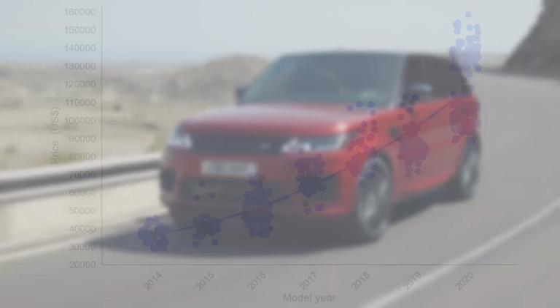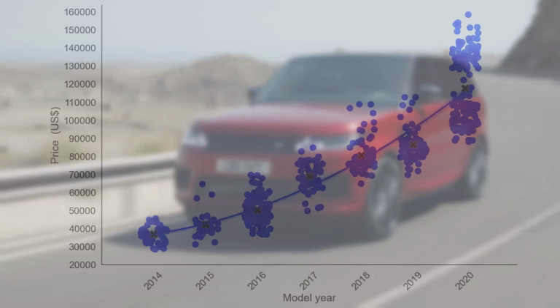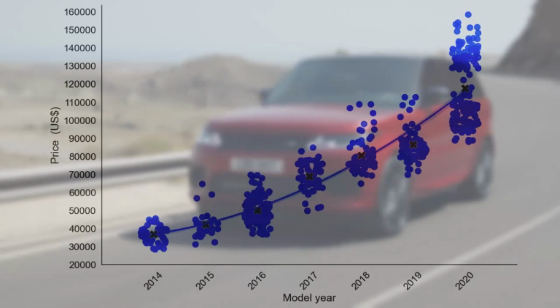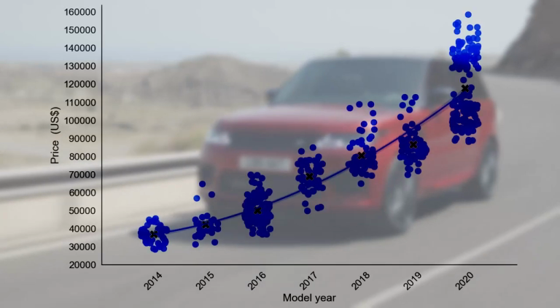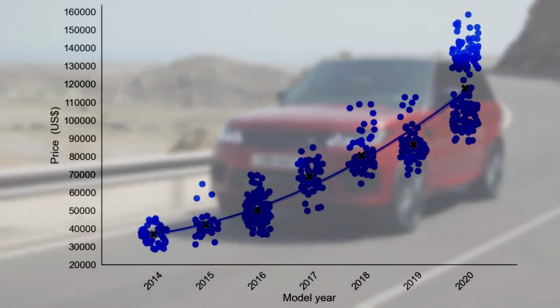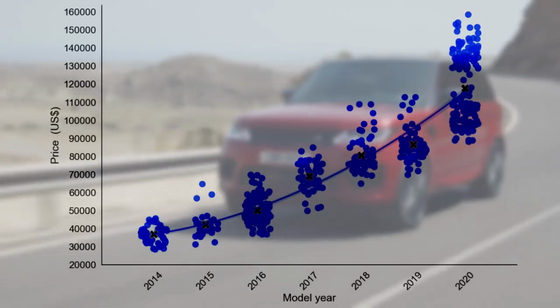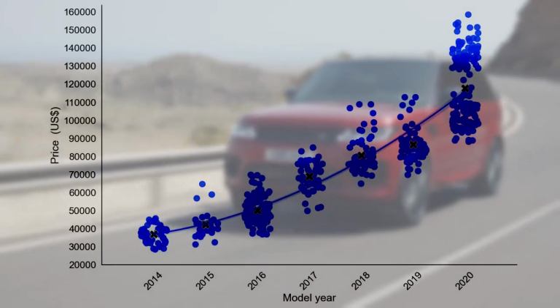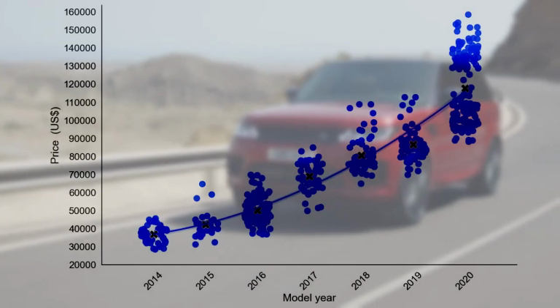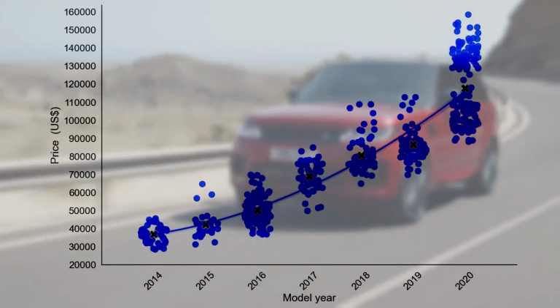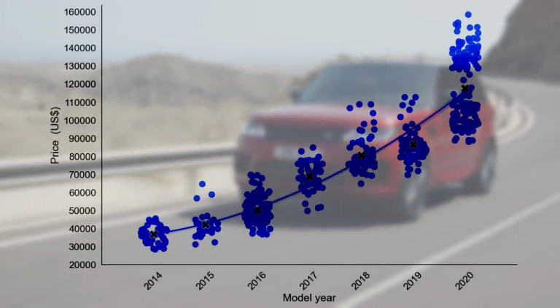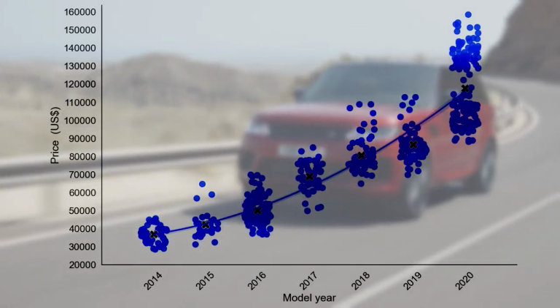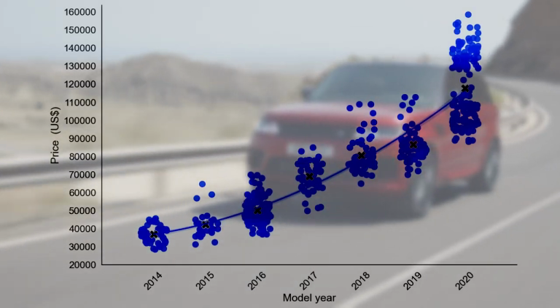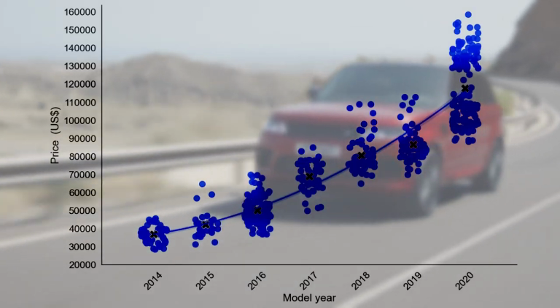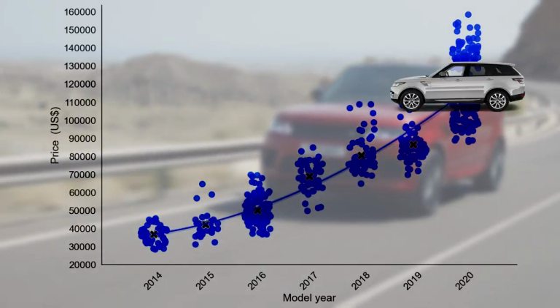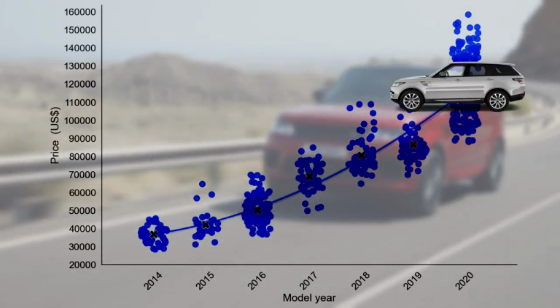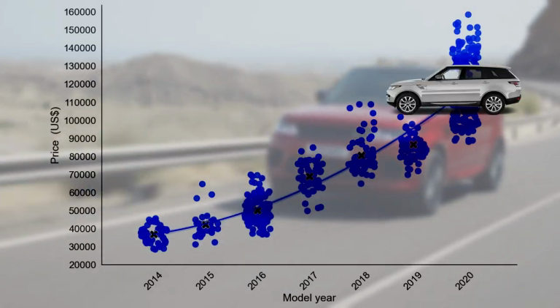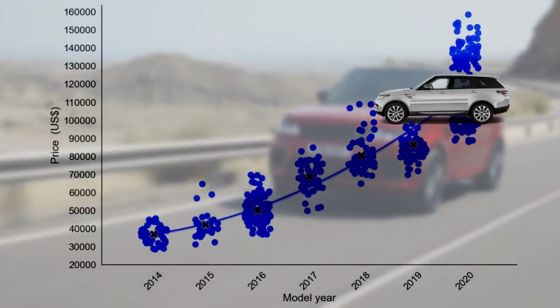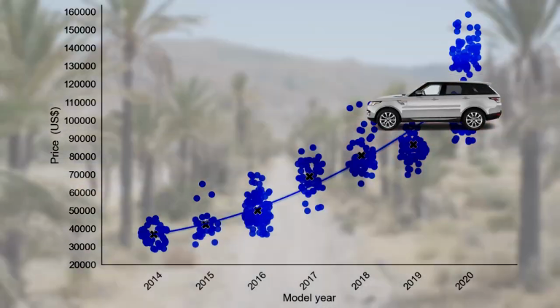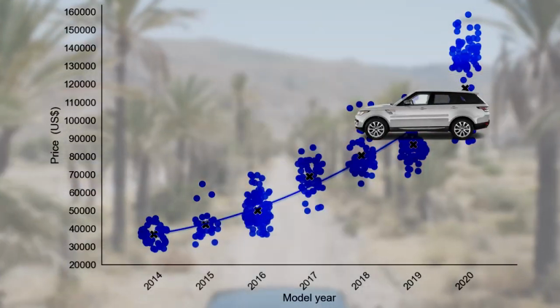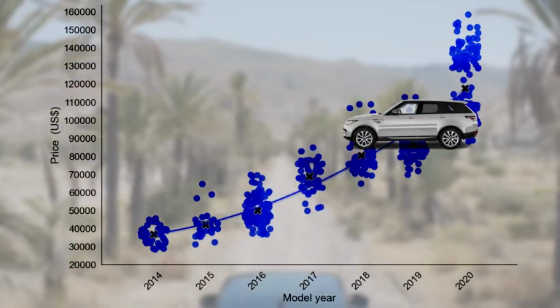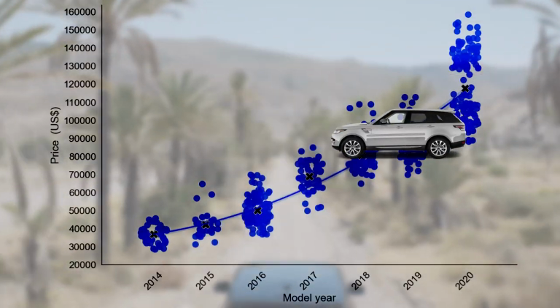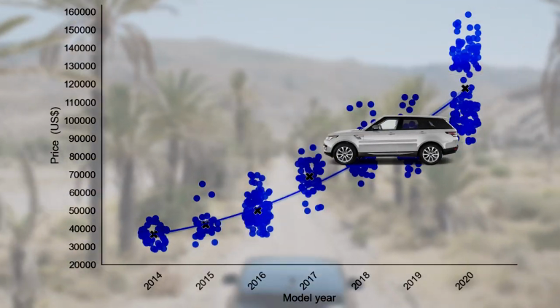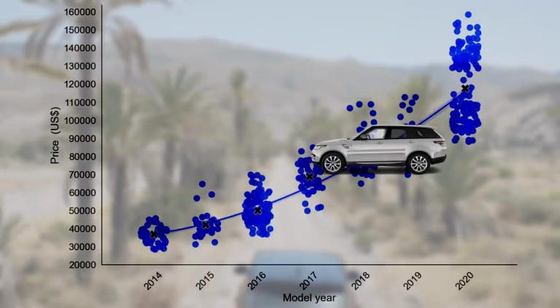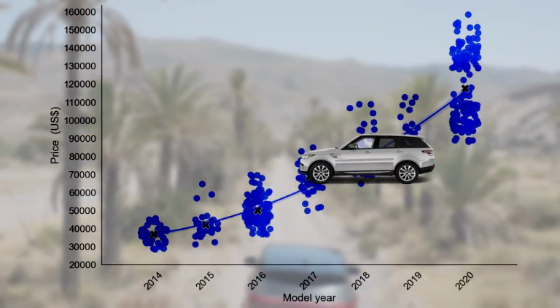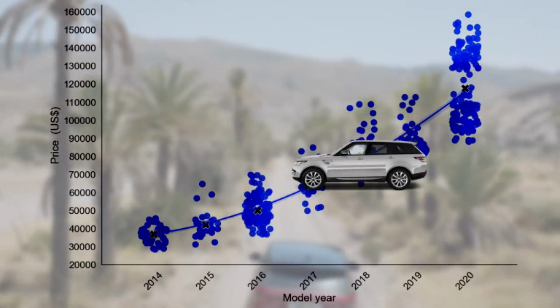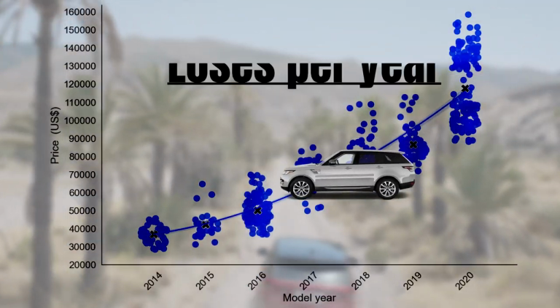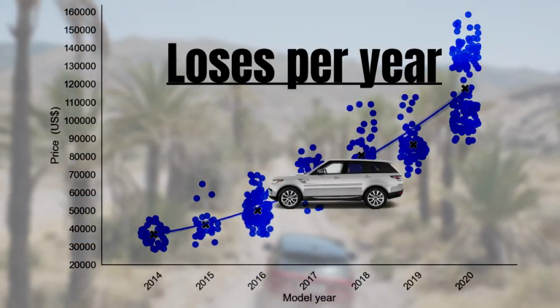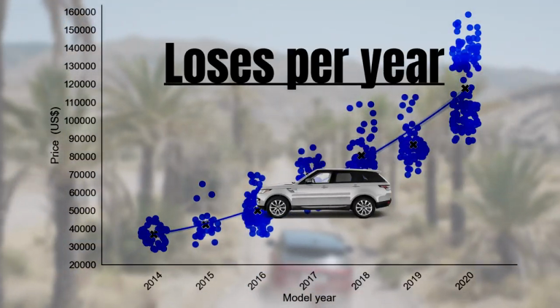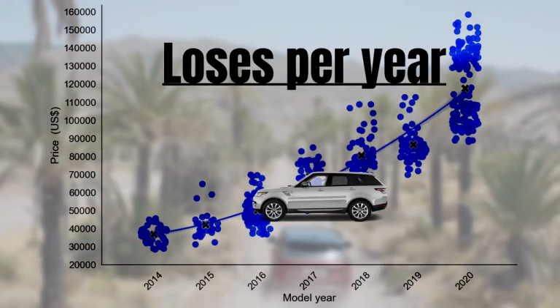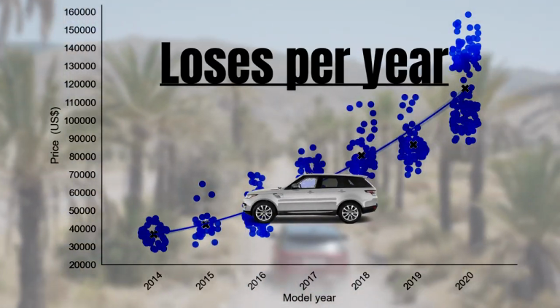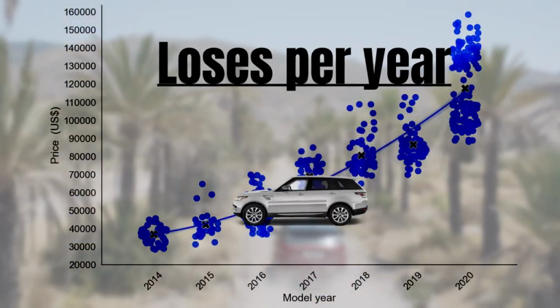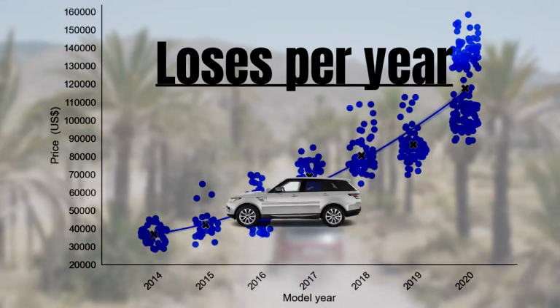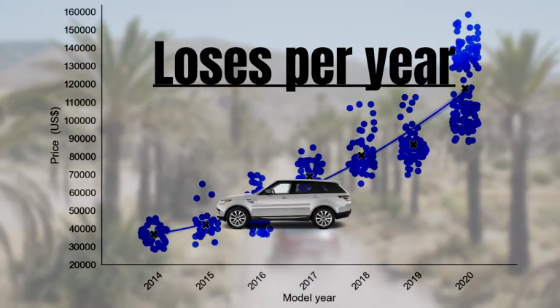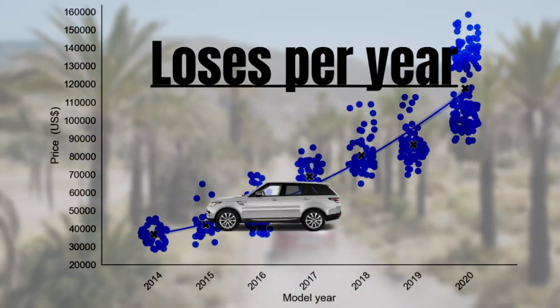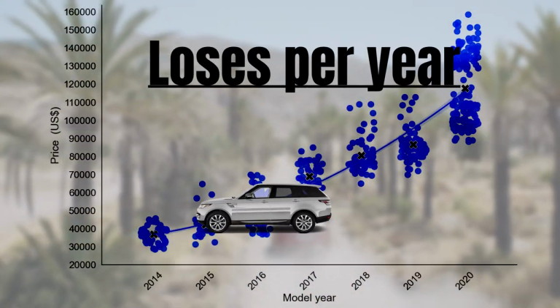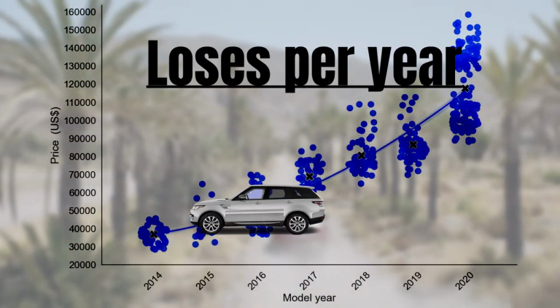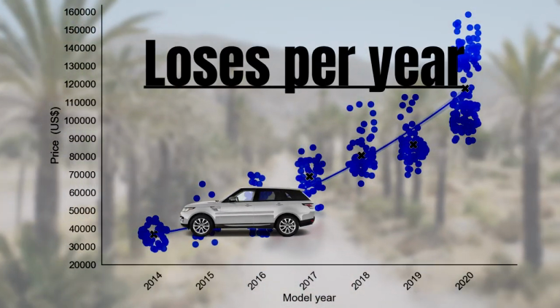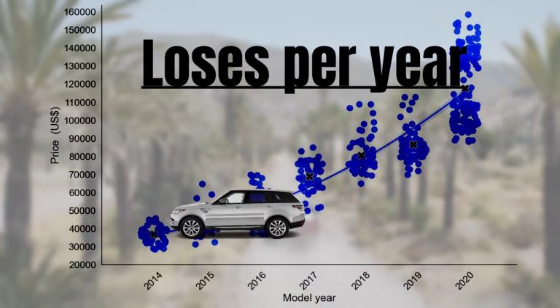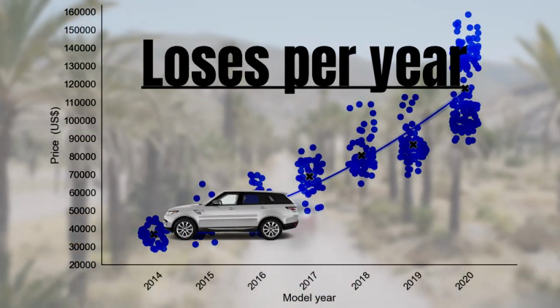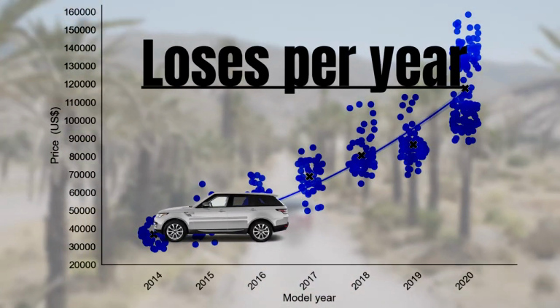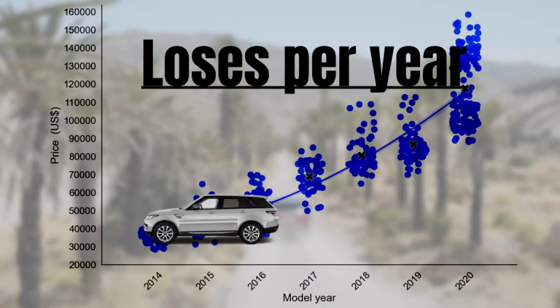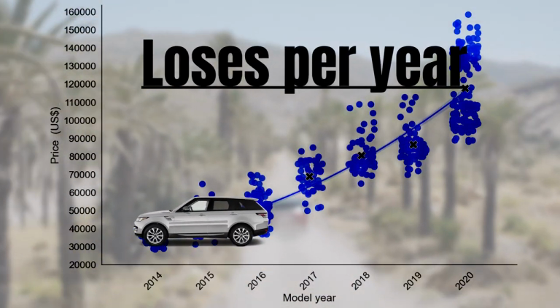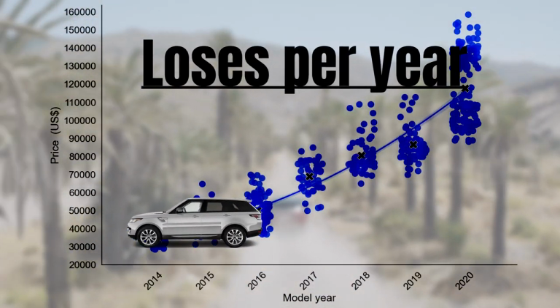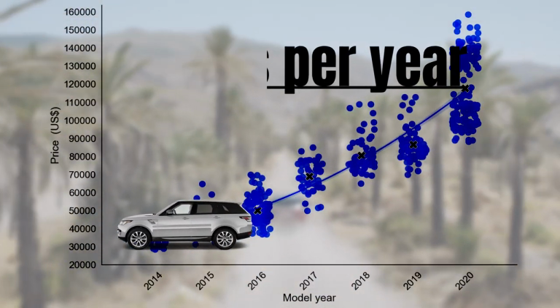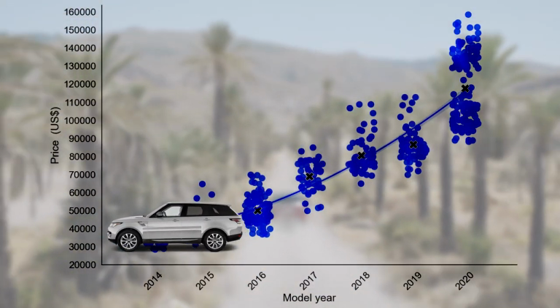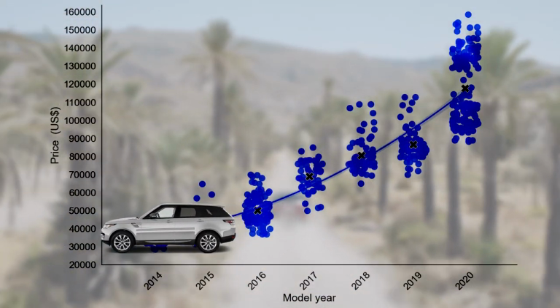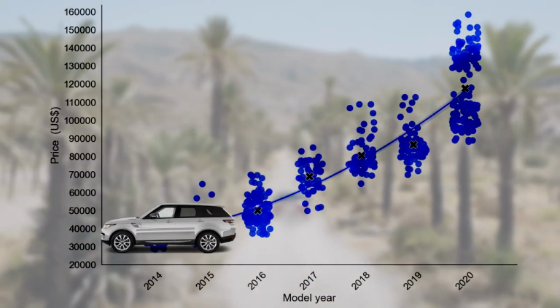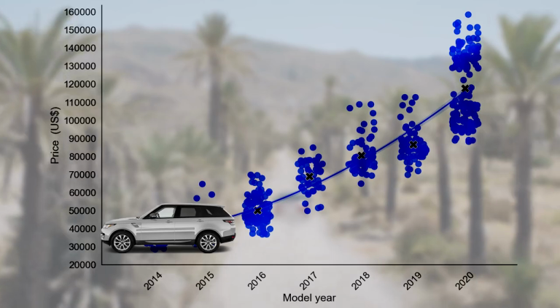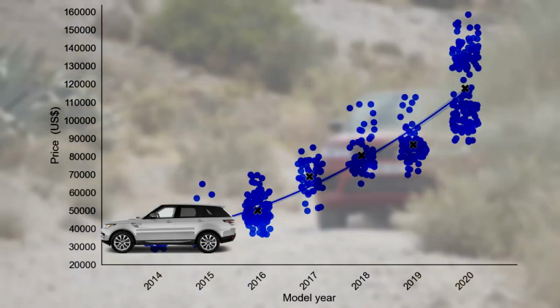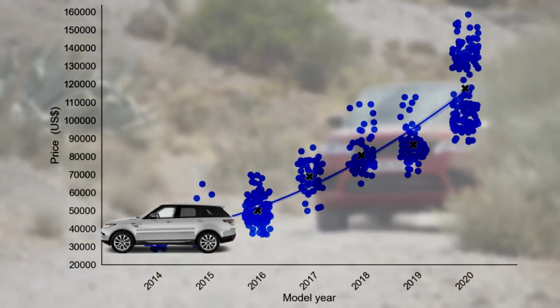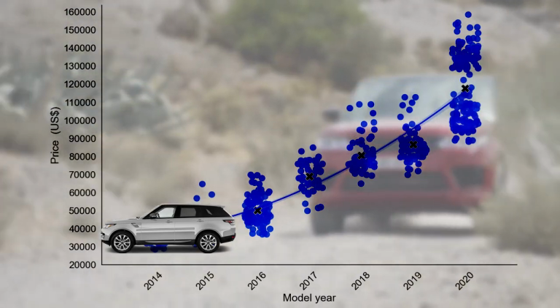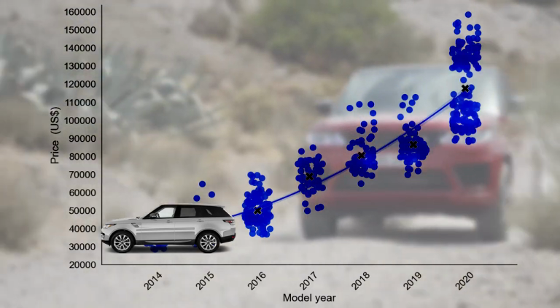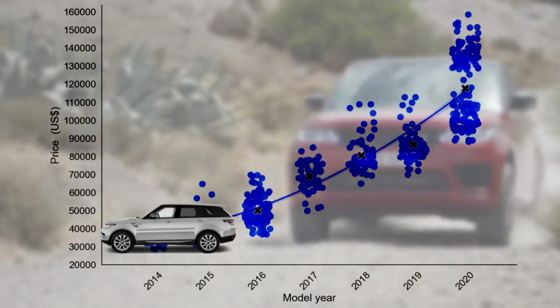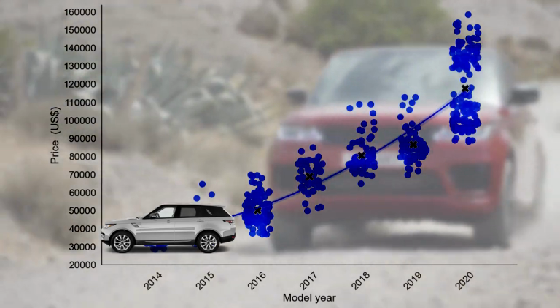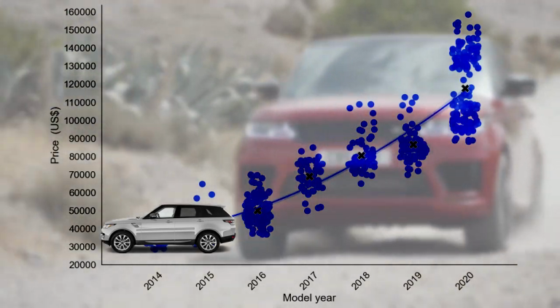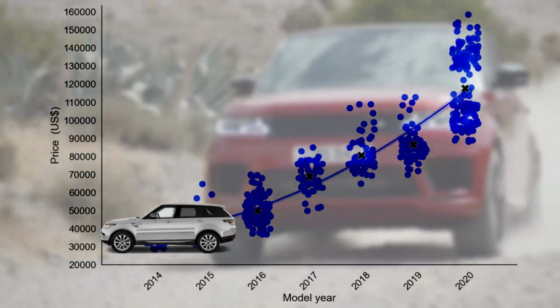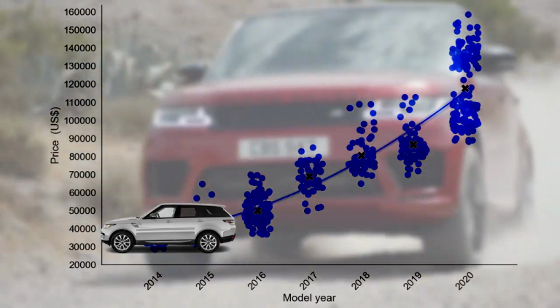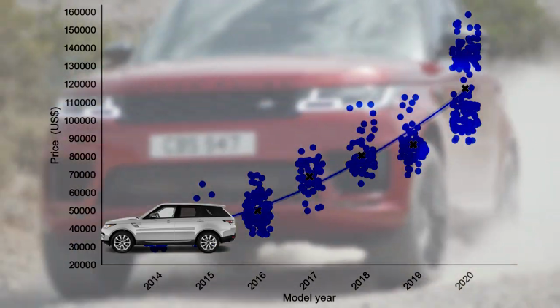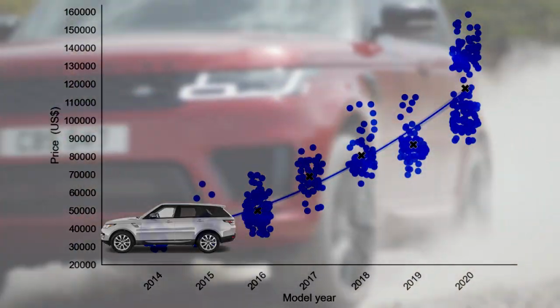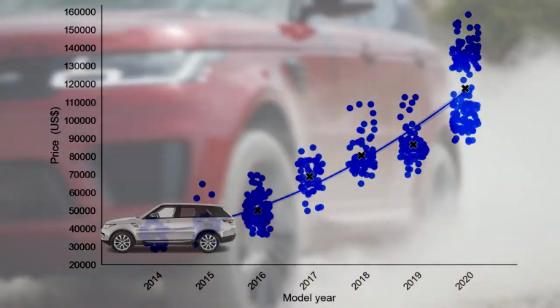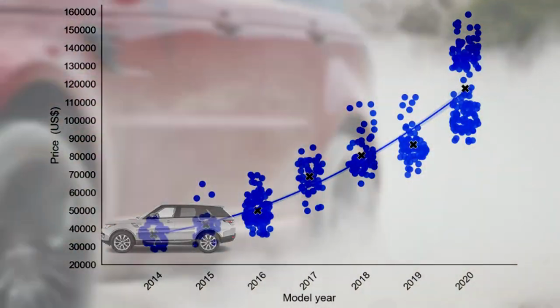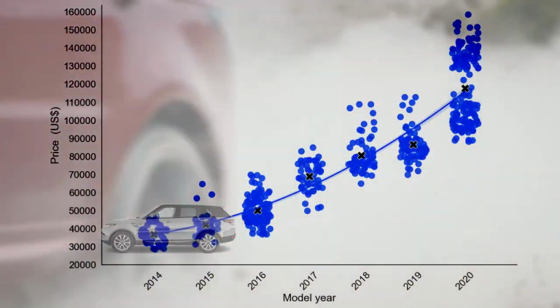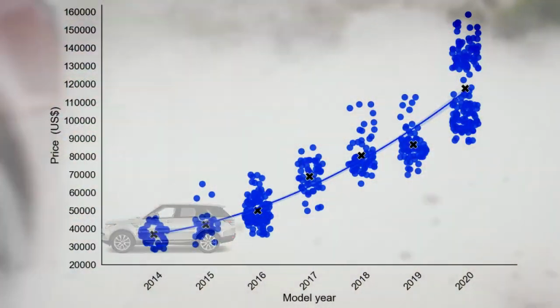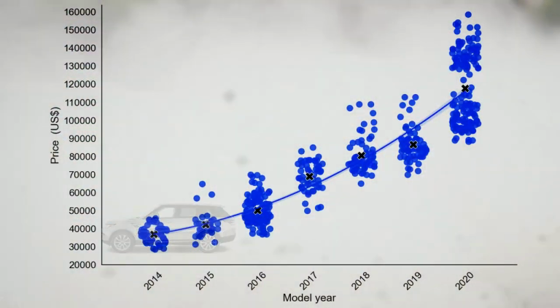In this video I will show you how much a Range Rover loses per year and if this depreciation rate is indeed as high as everyone claims it is.